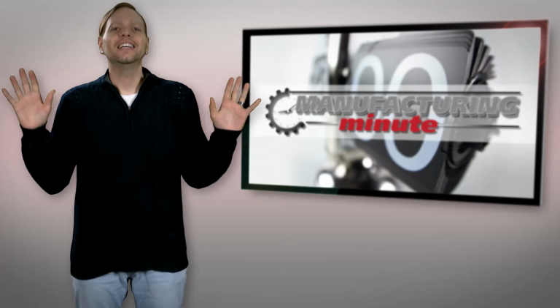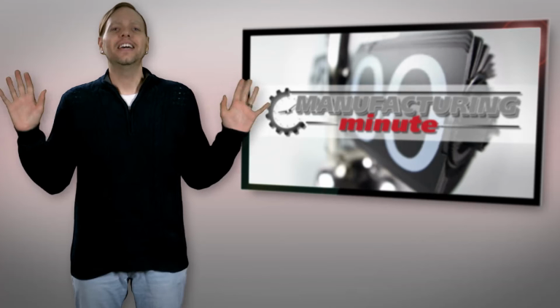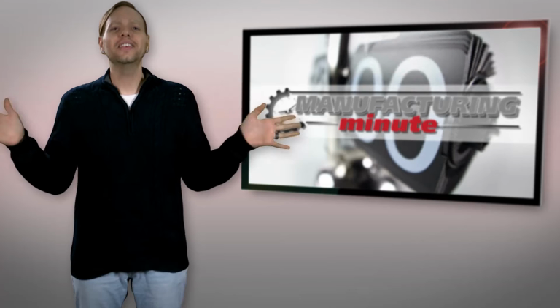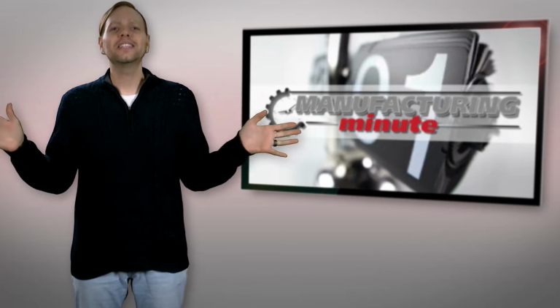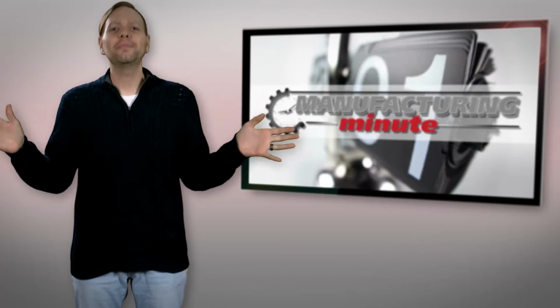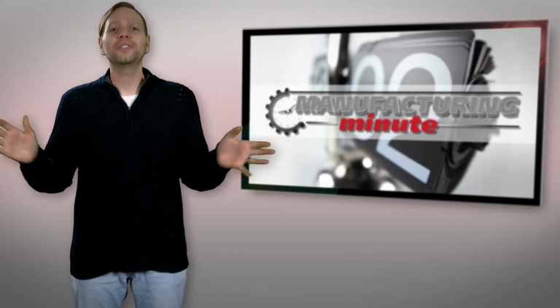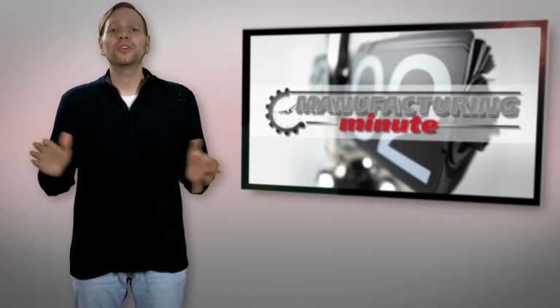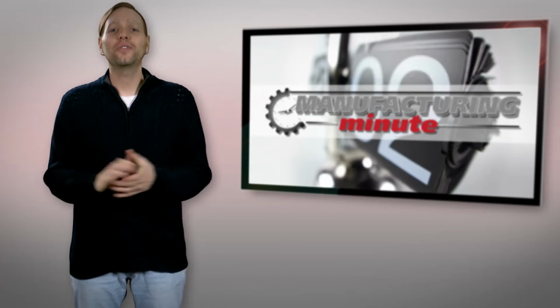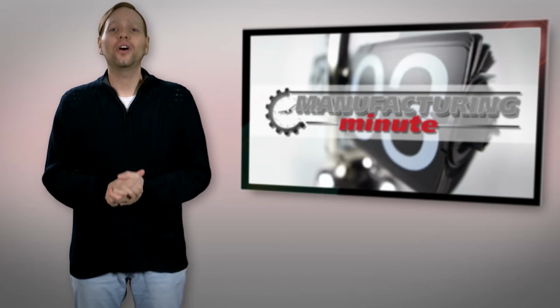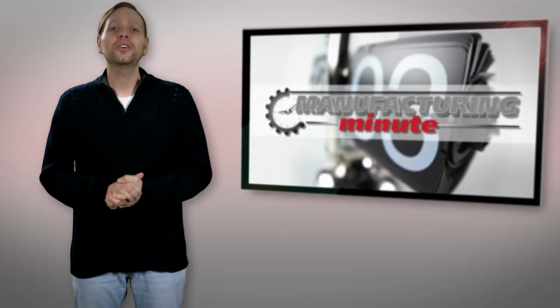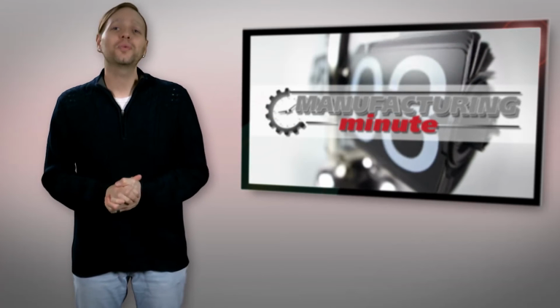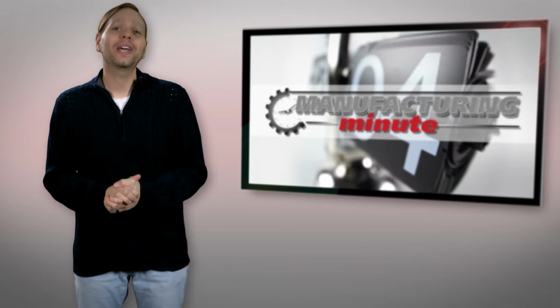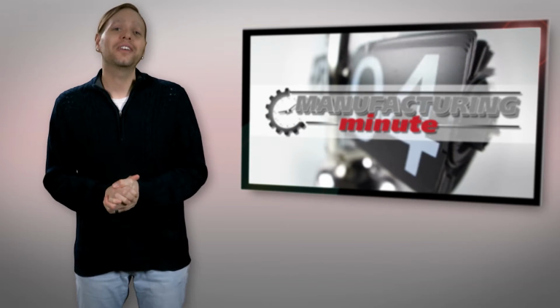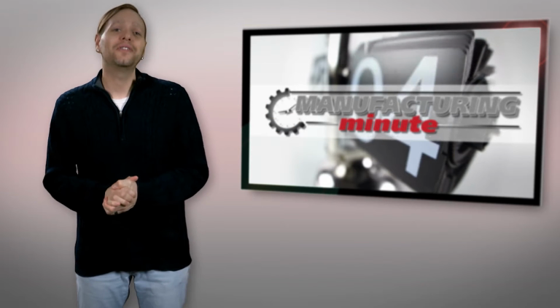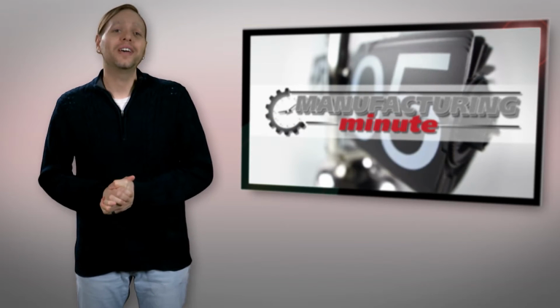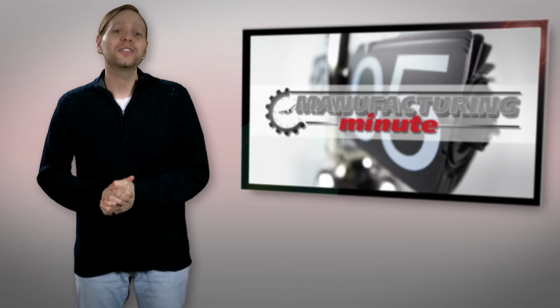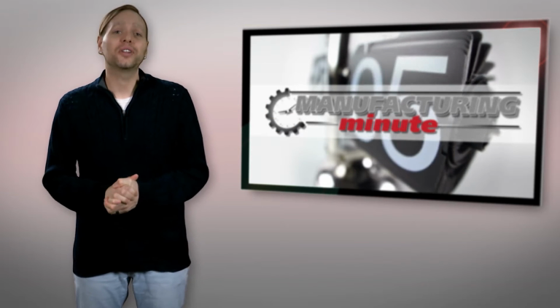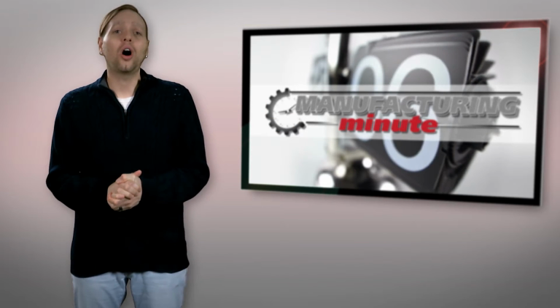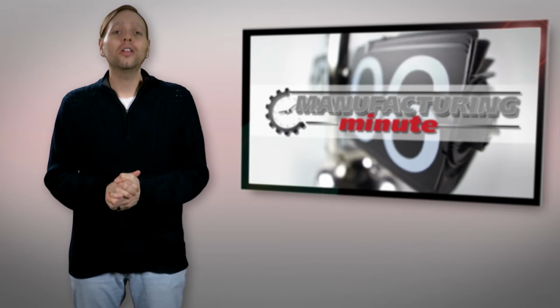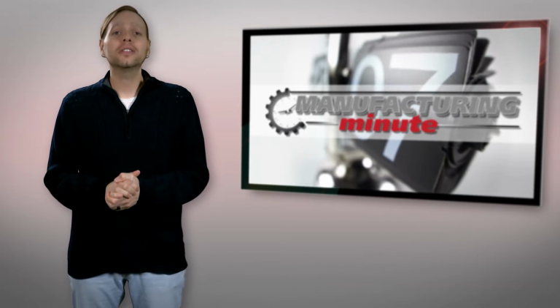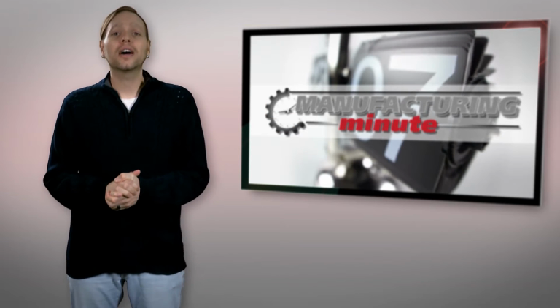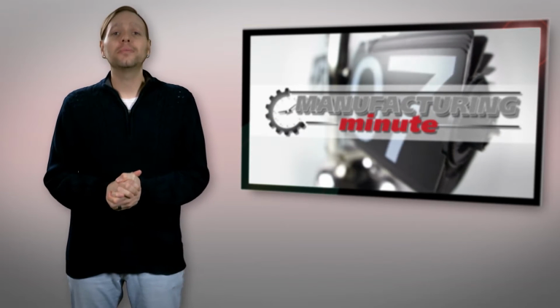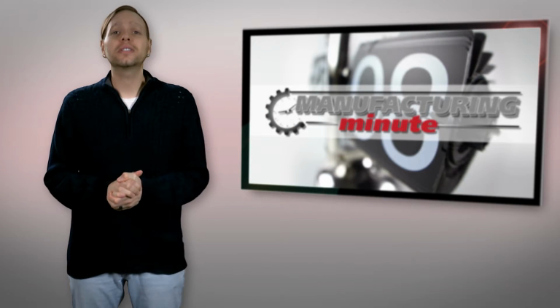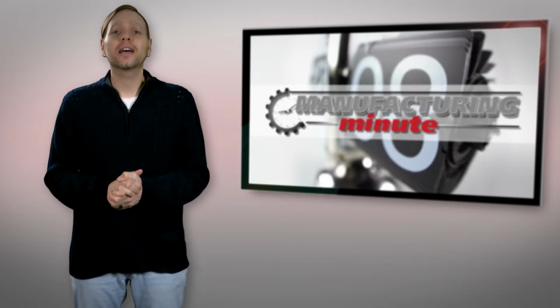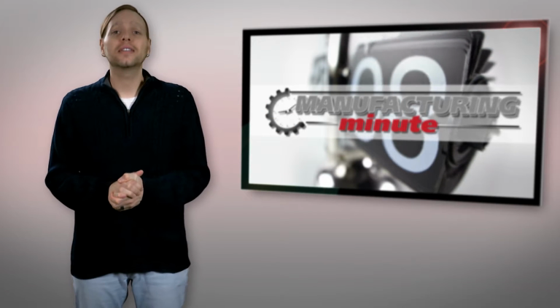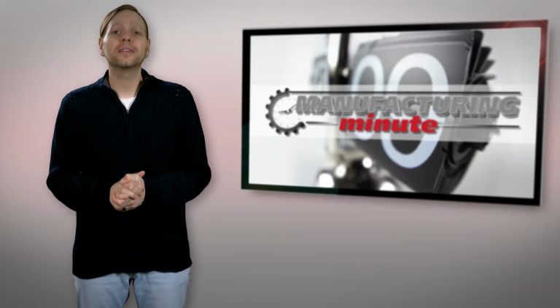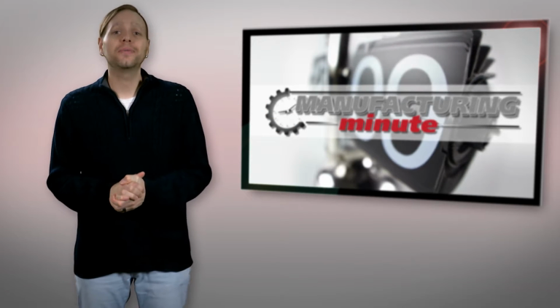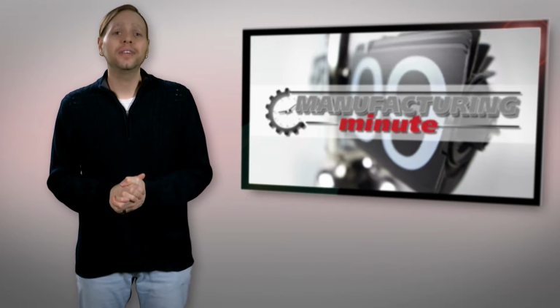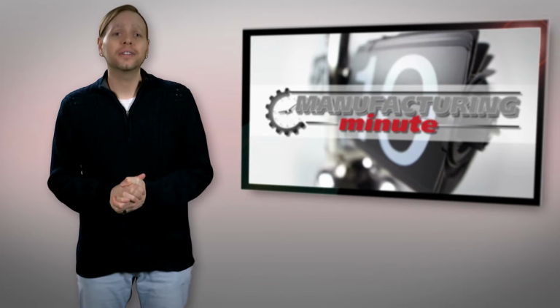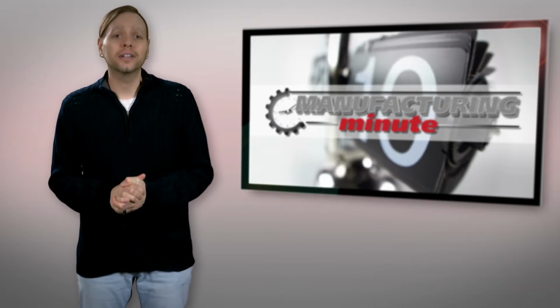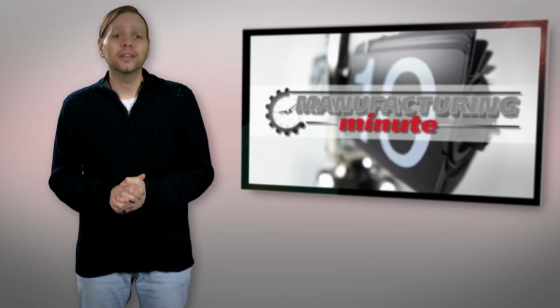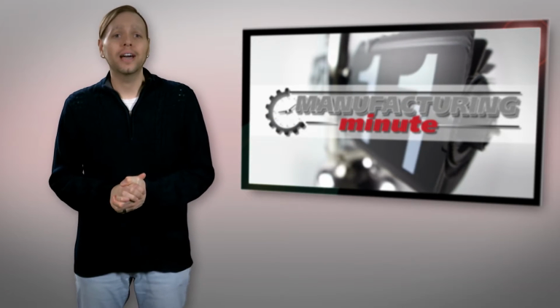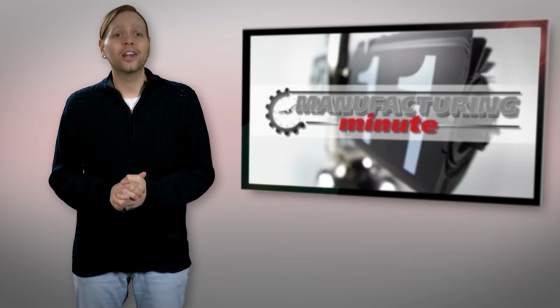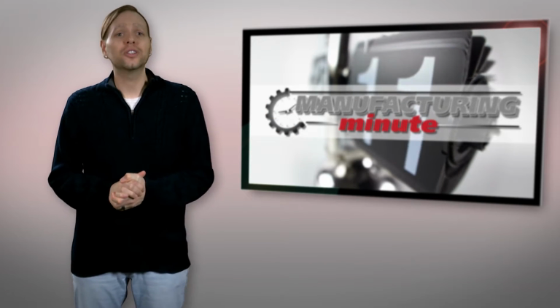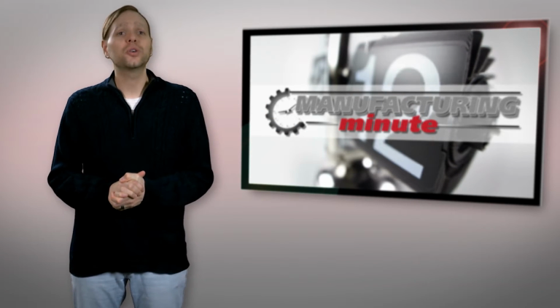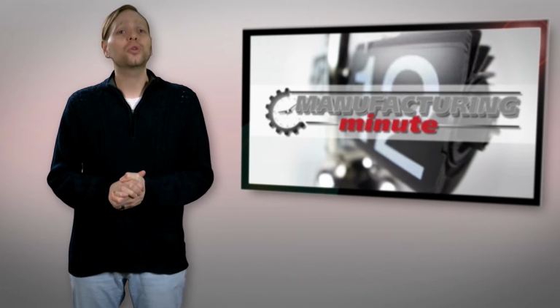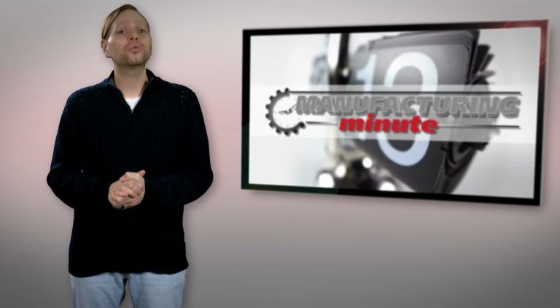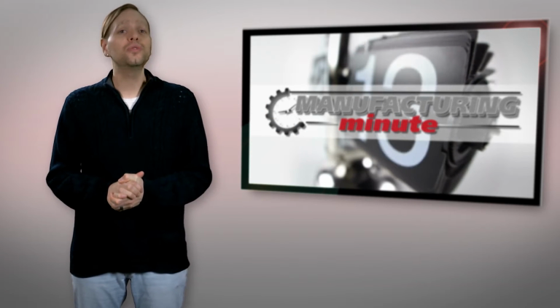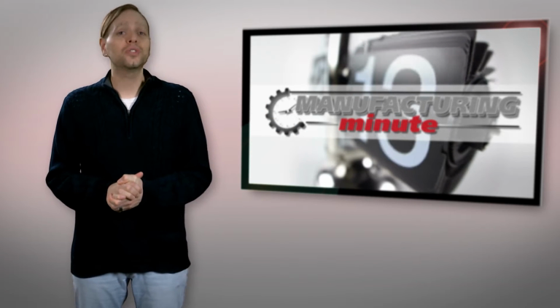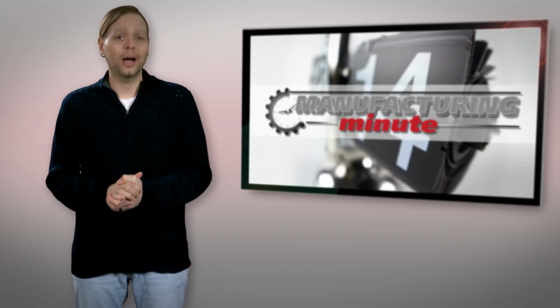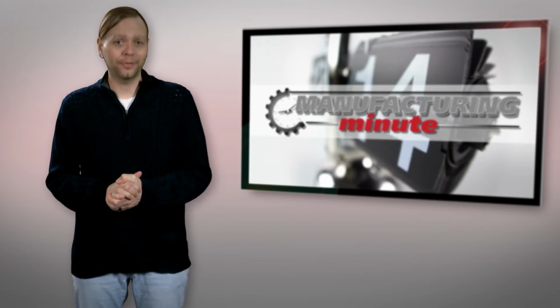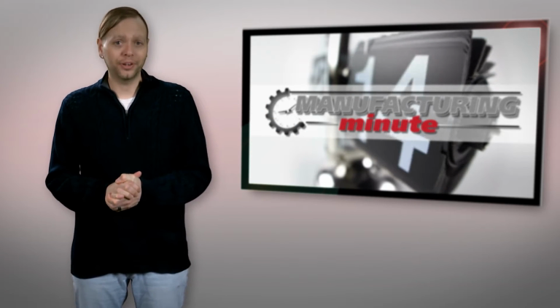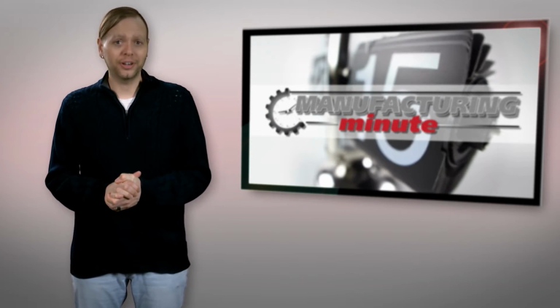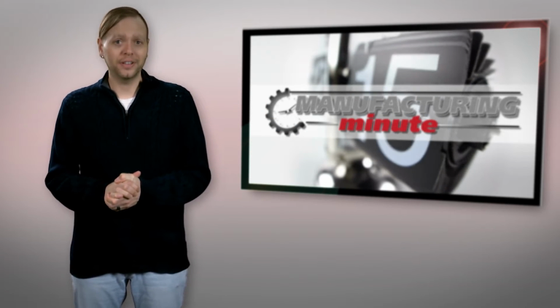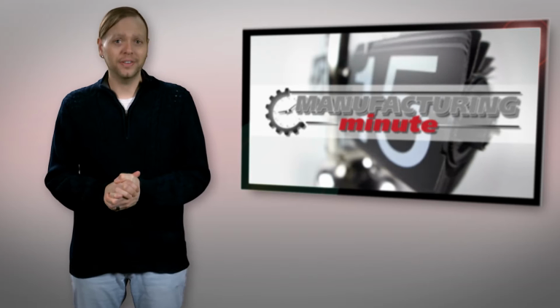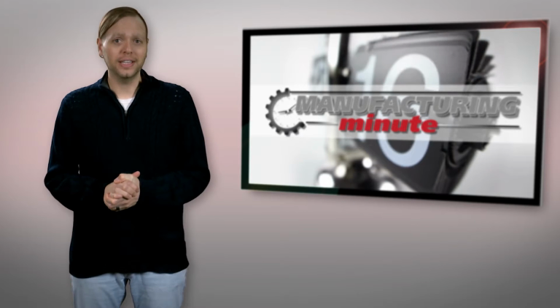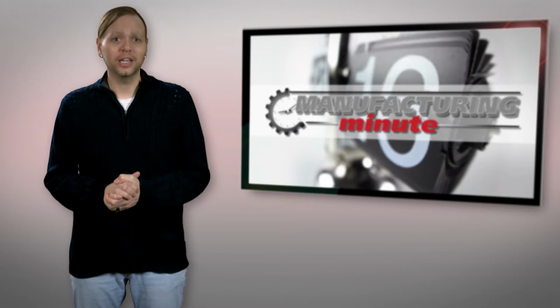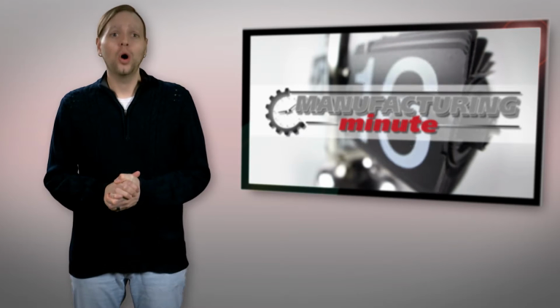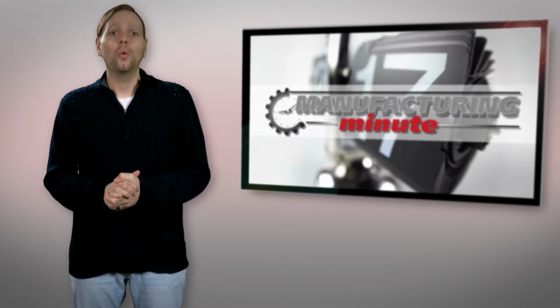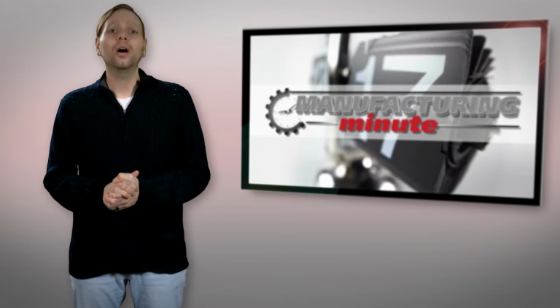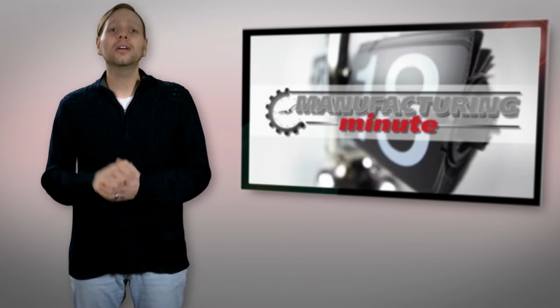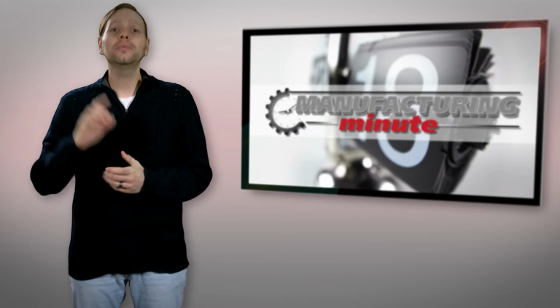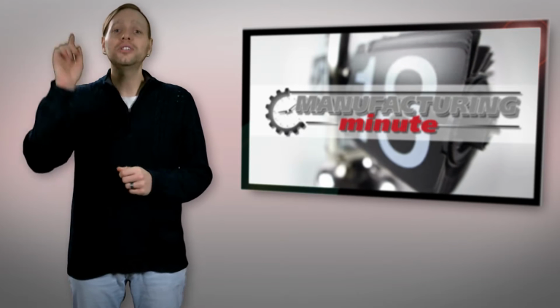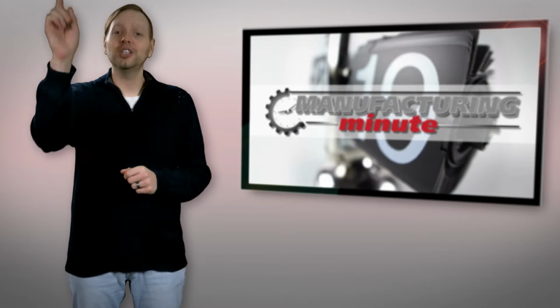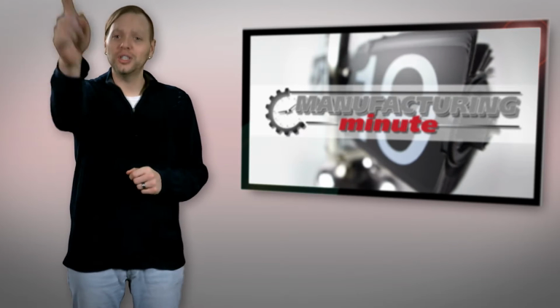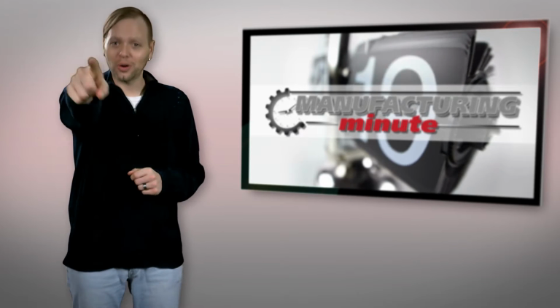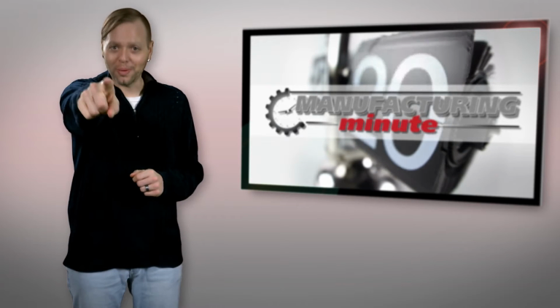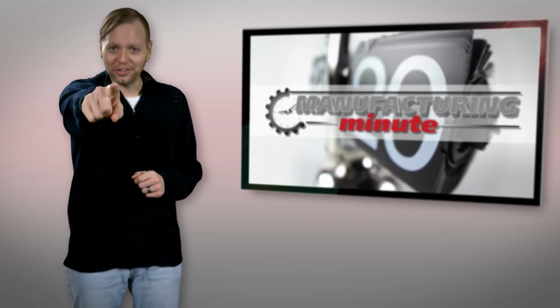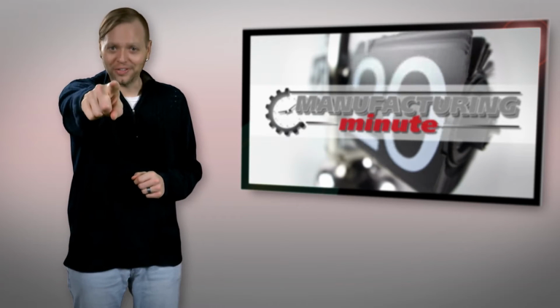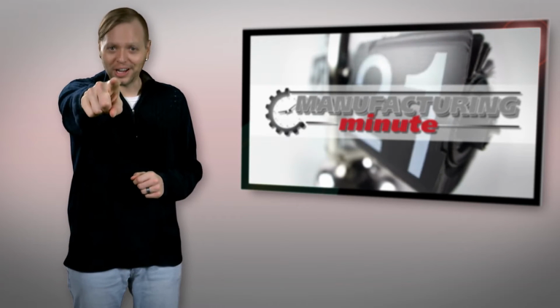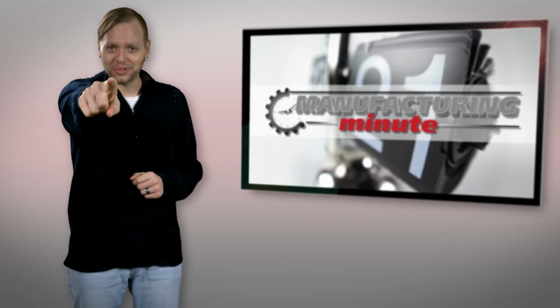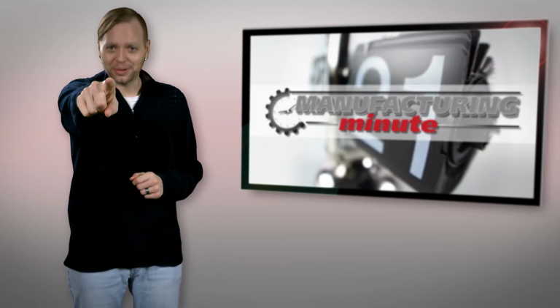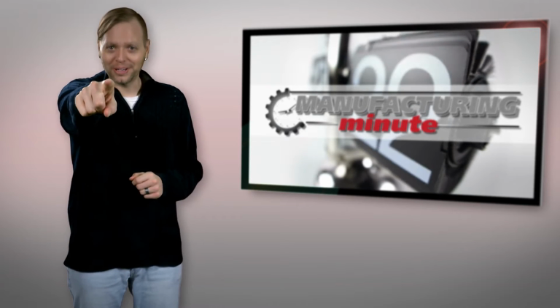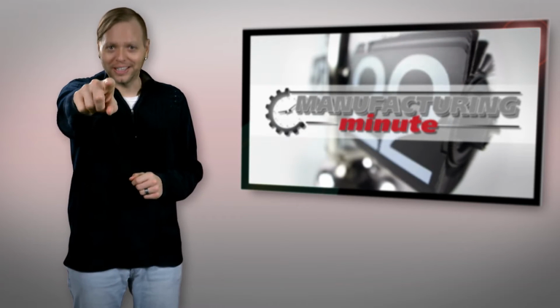In this episode, Volkswagen unveils an all-autonomous concept vehicle and a solar rooftop for your EV. Welcome to your Manufacturing Minute.